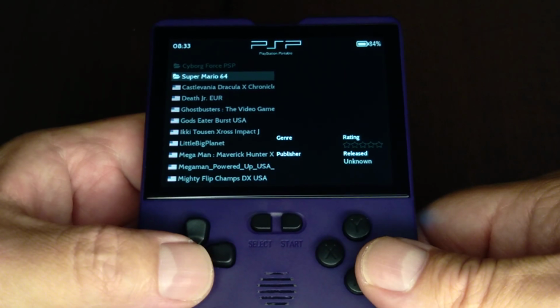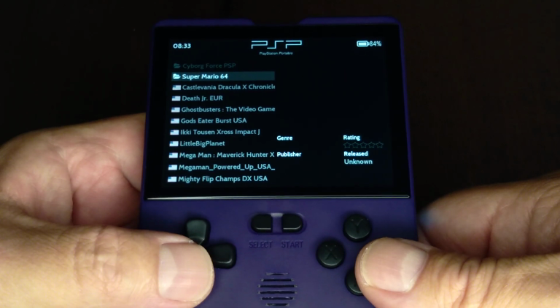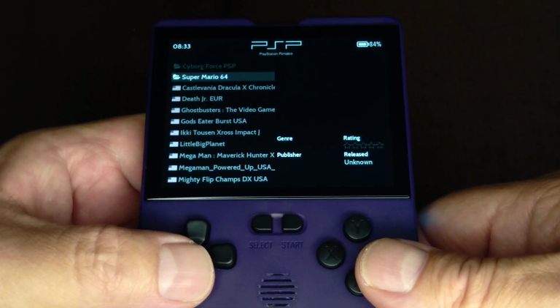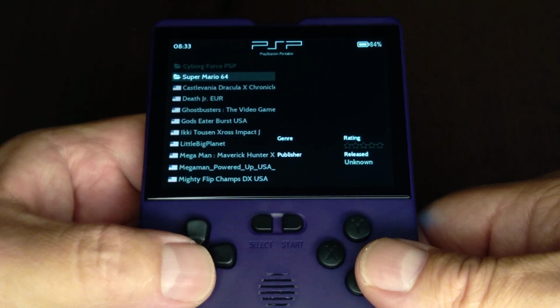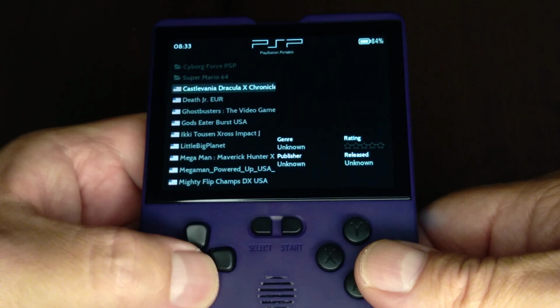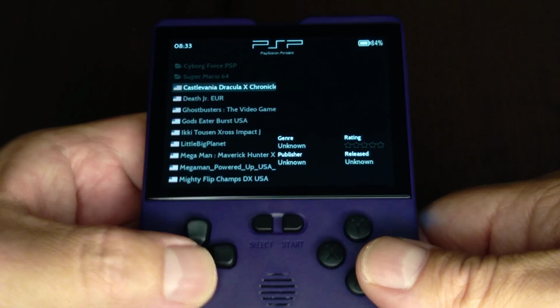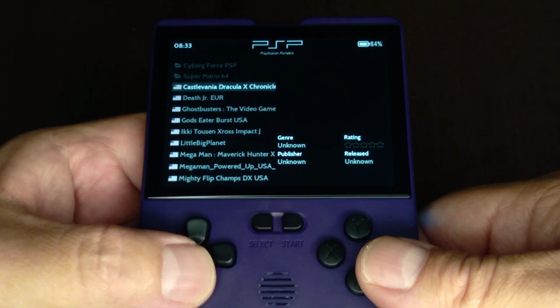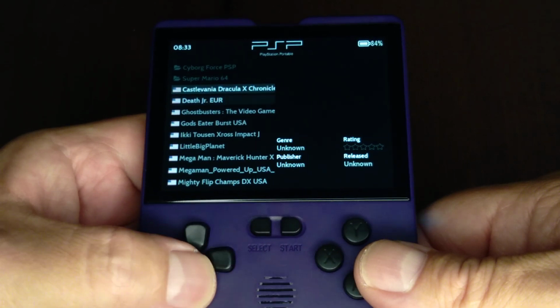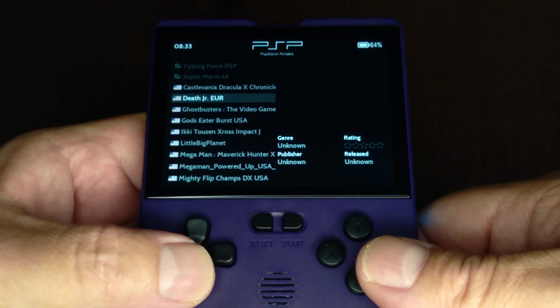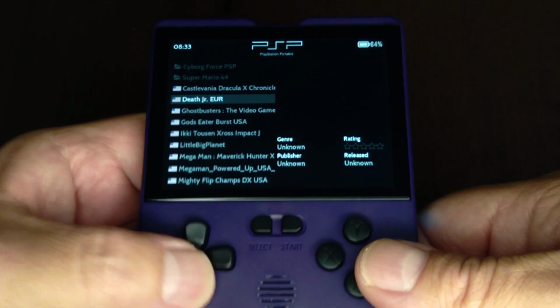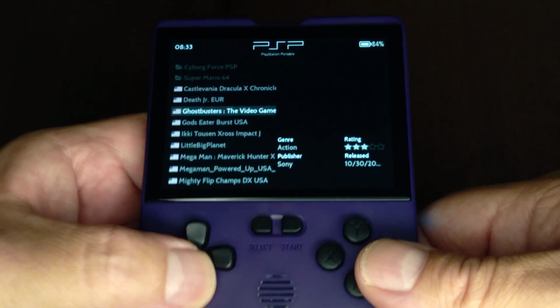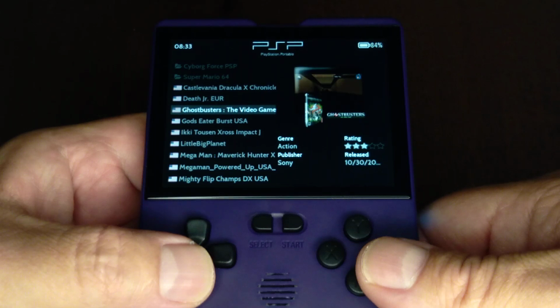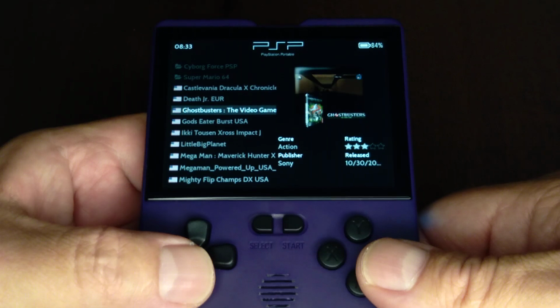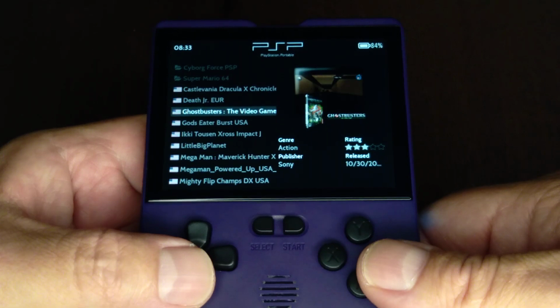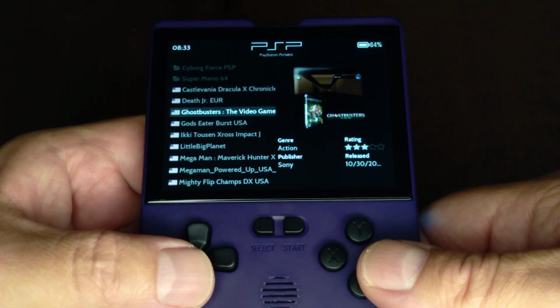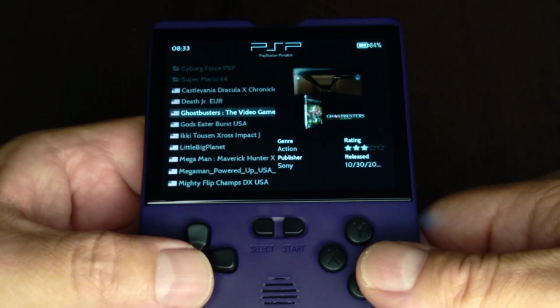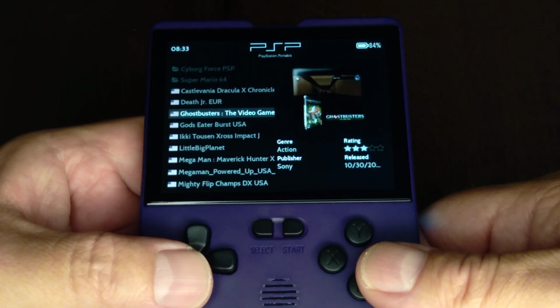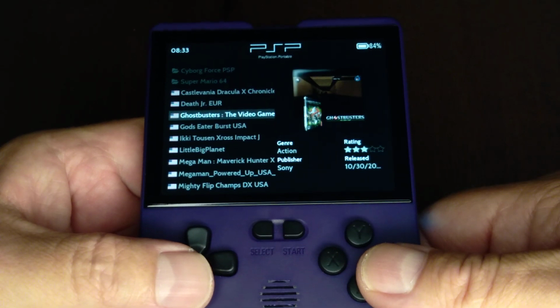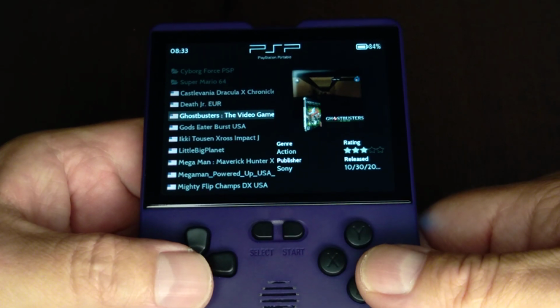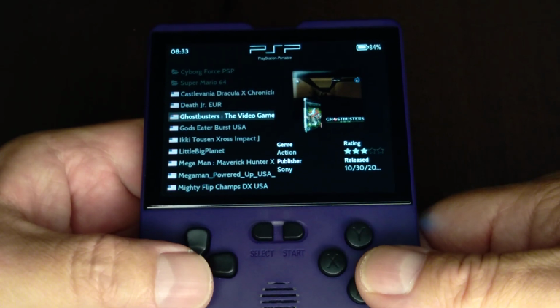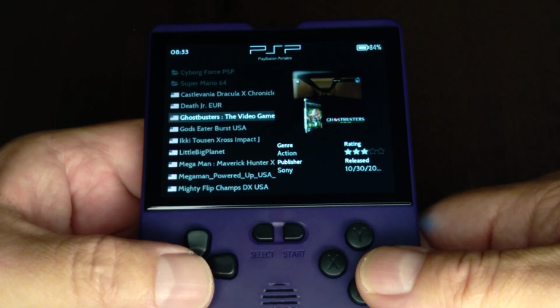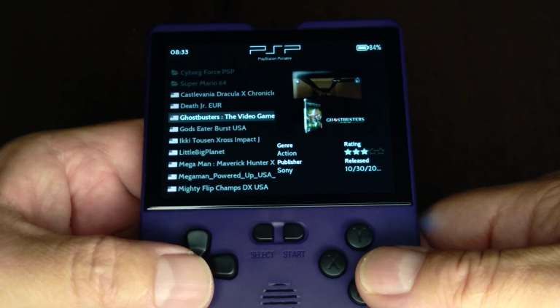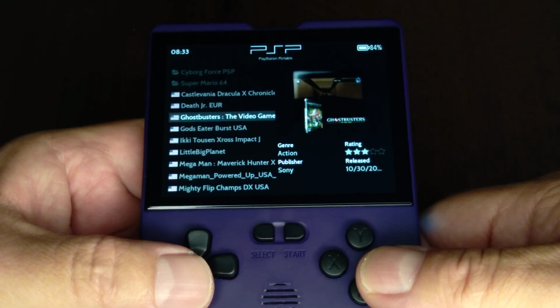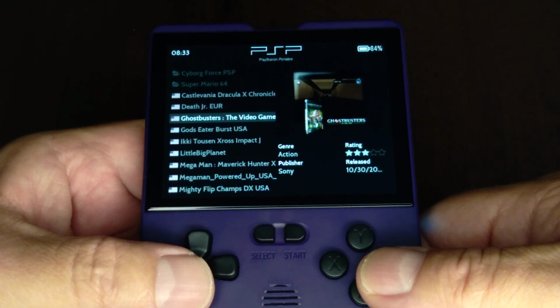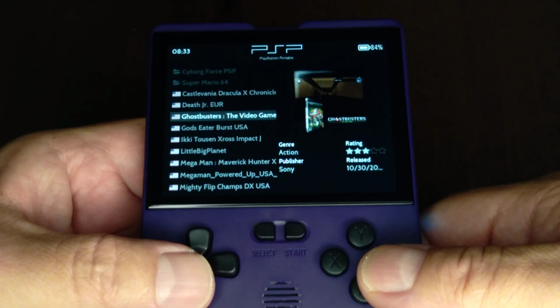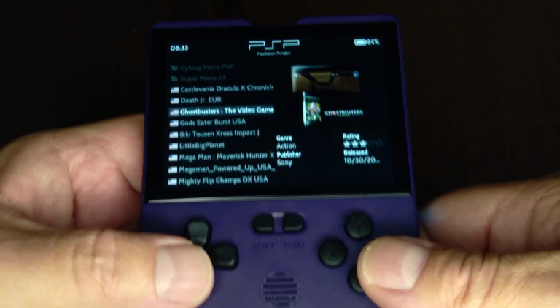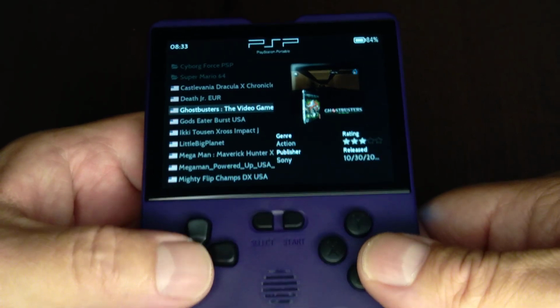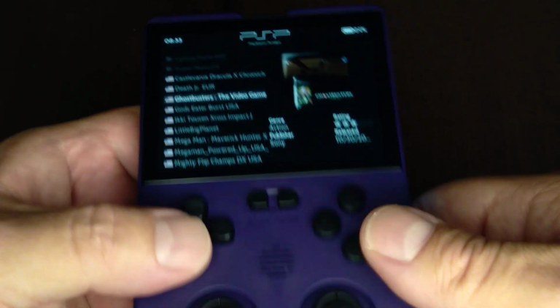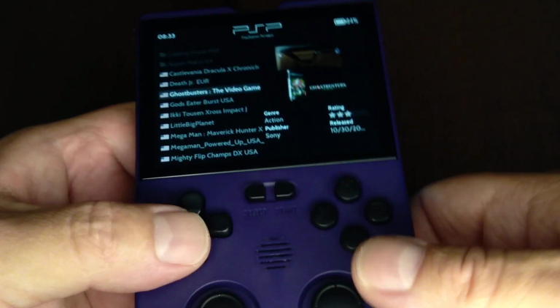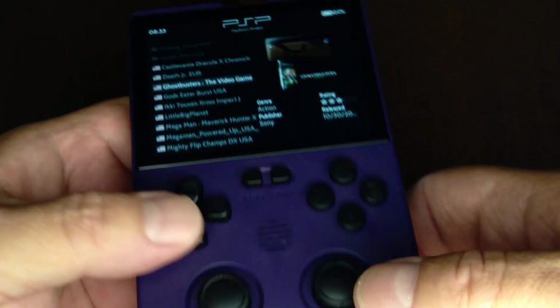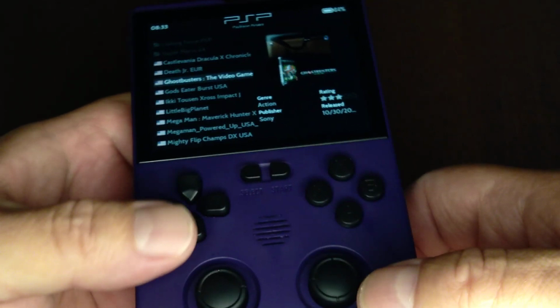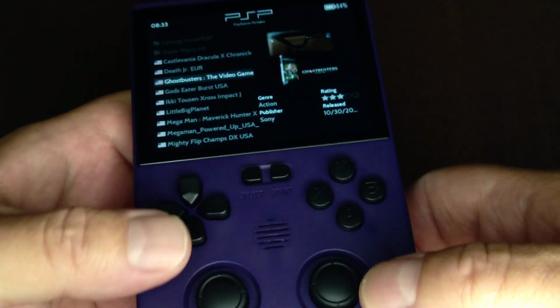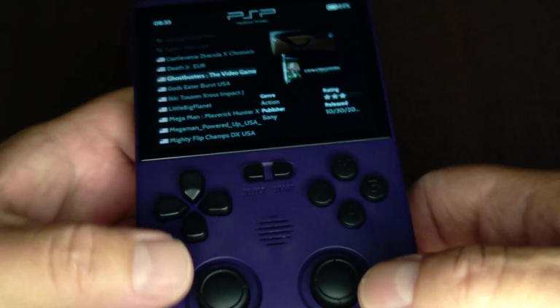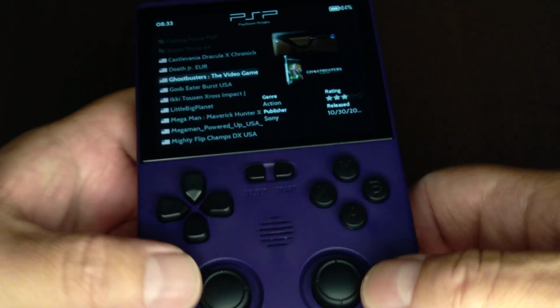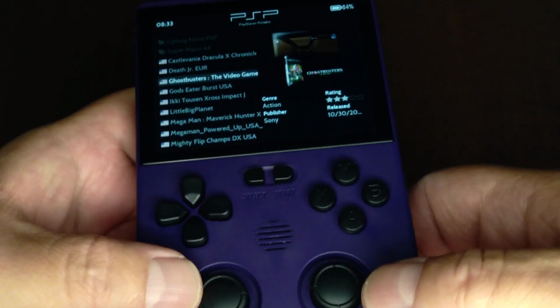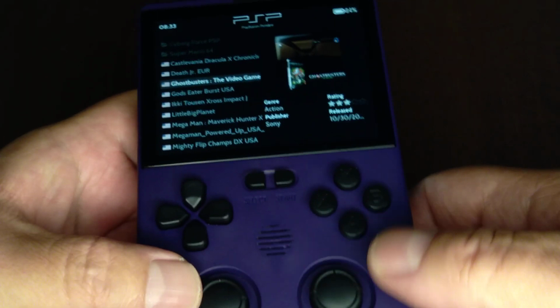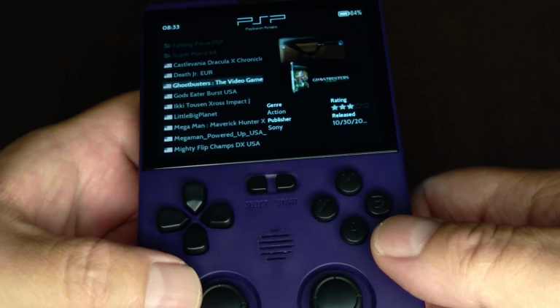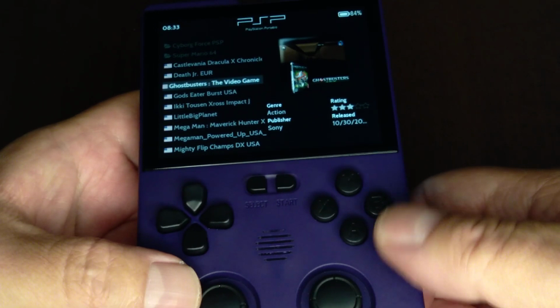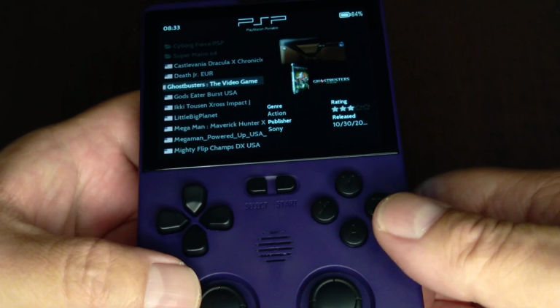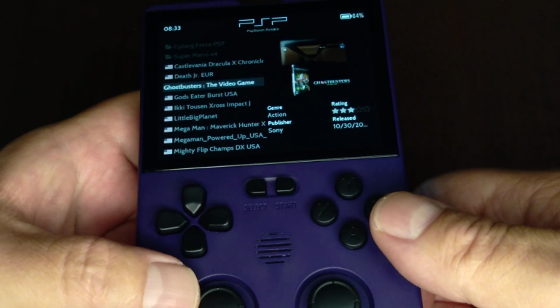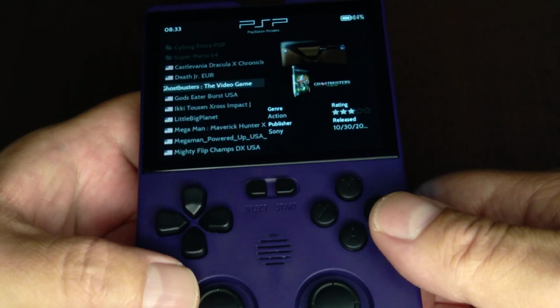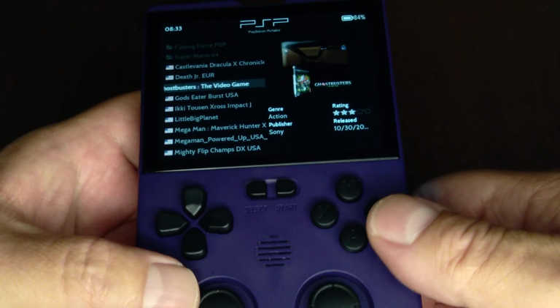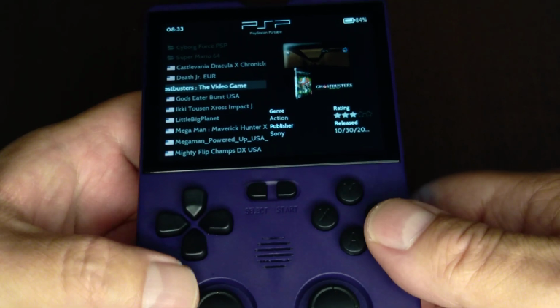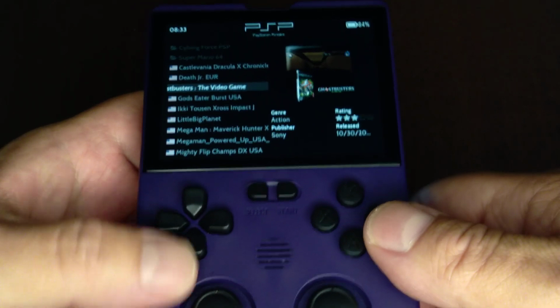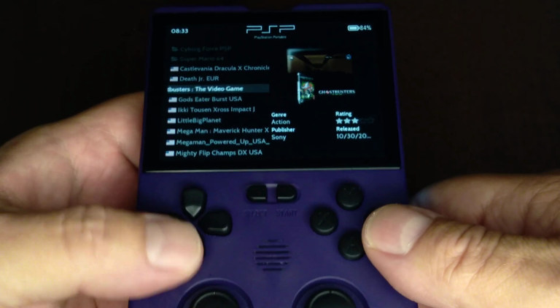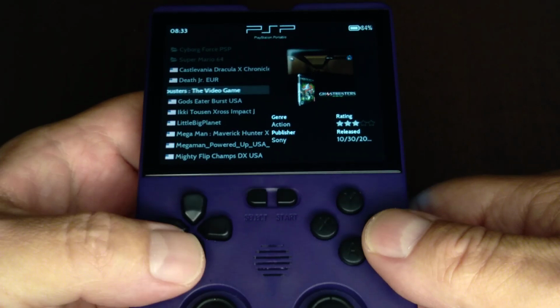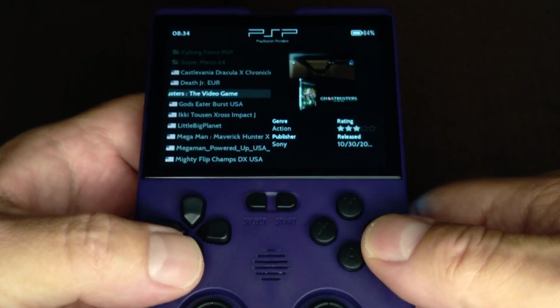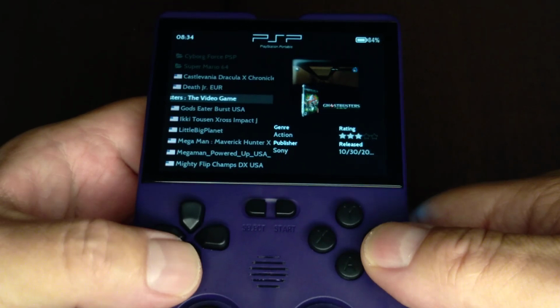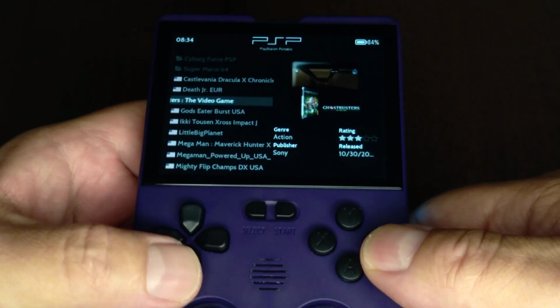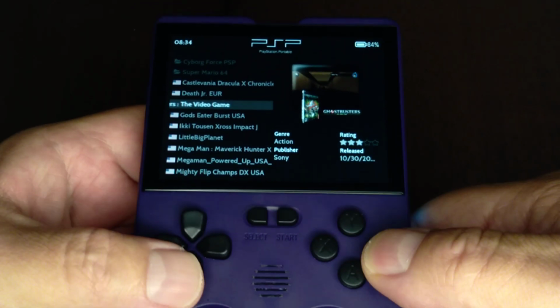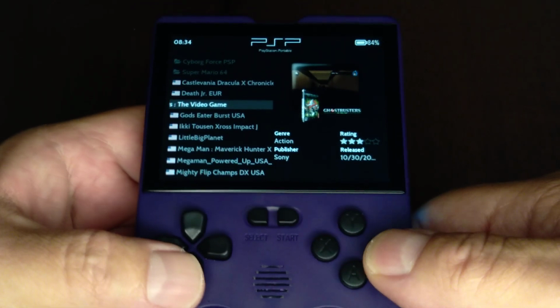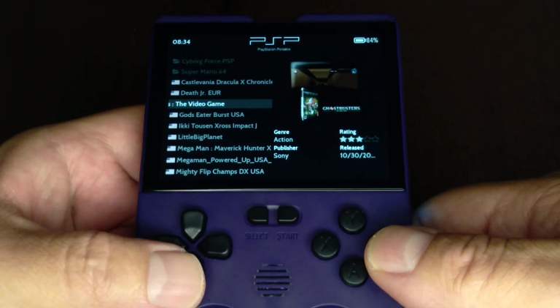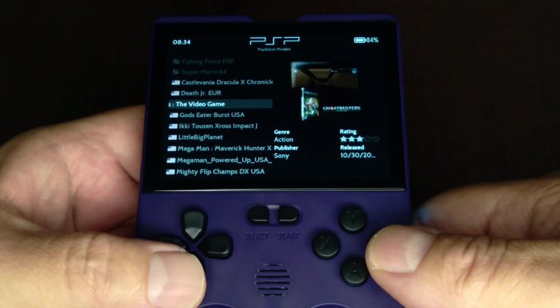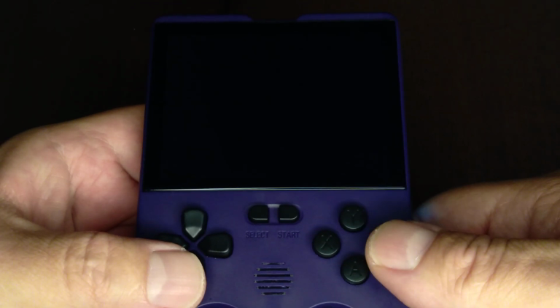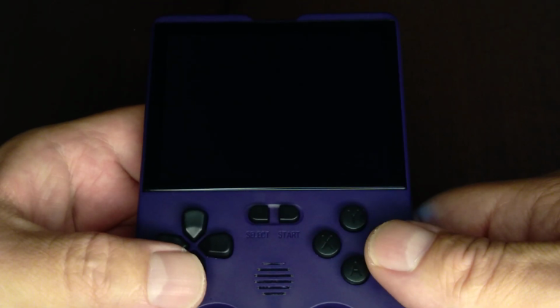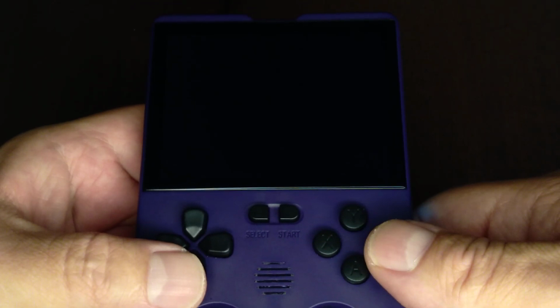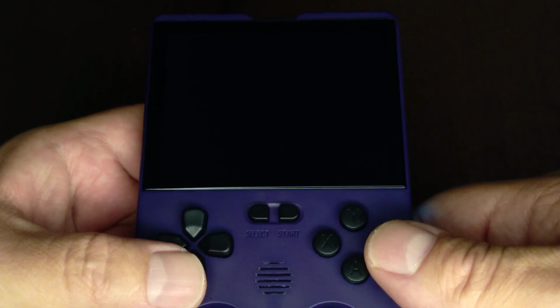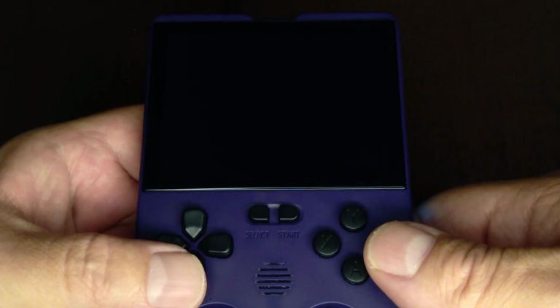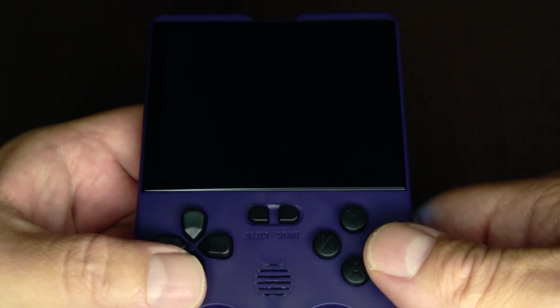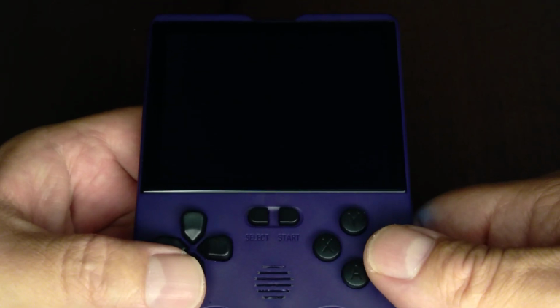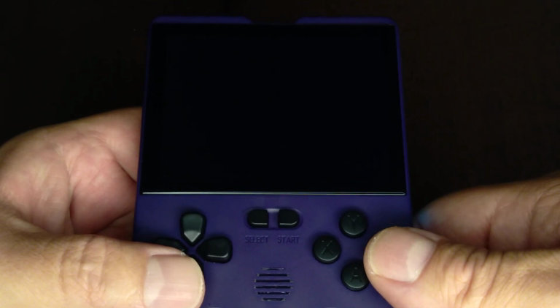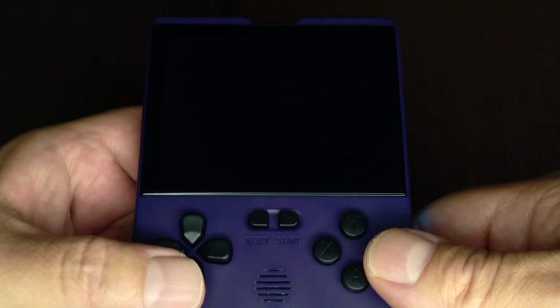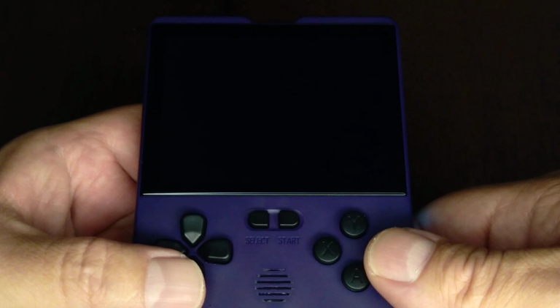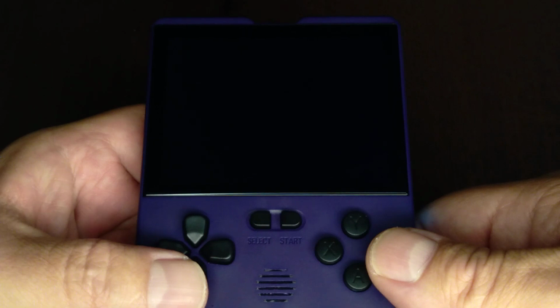PSP — I'll show you something cool with that, because you know it's got dual sticks. Here's what you can do.